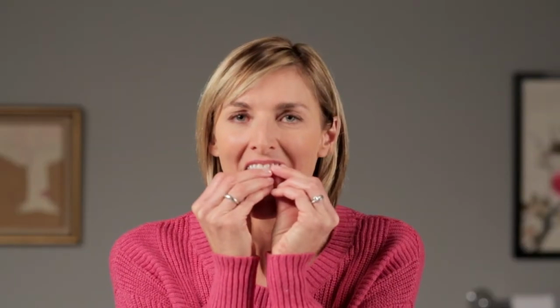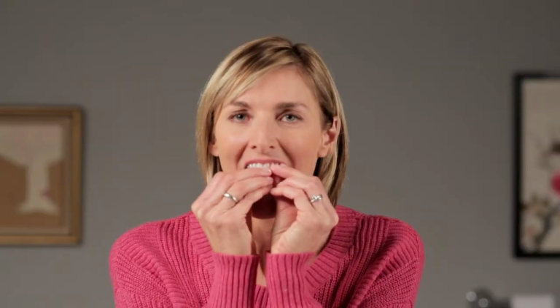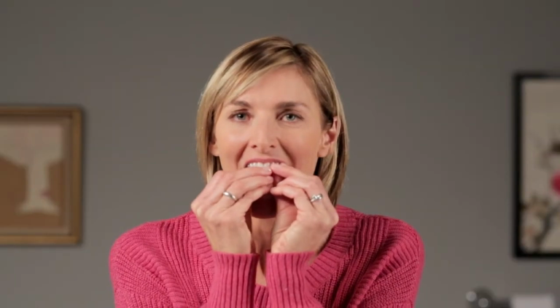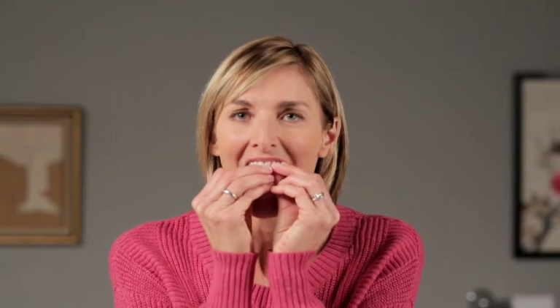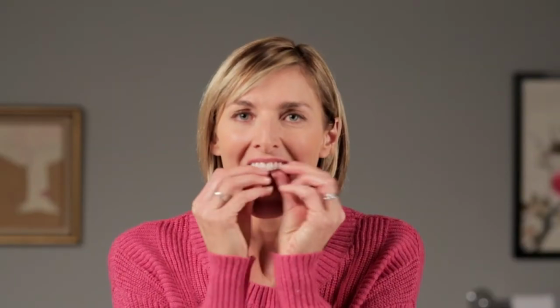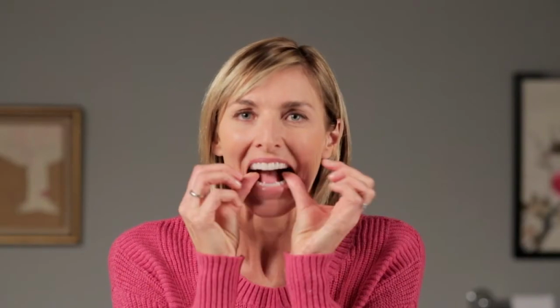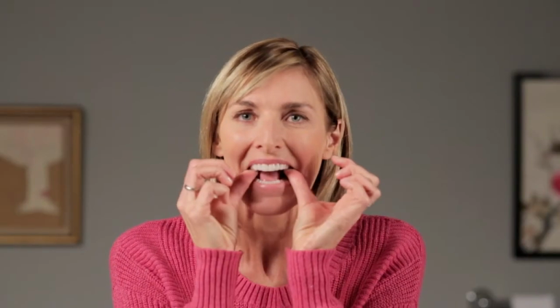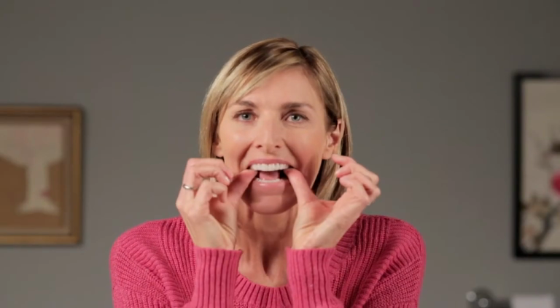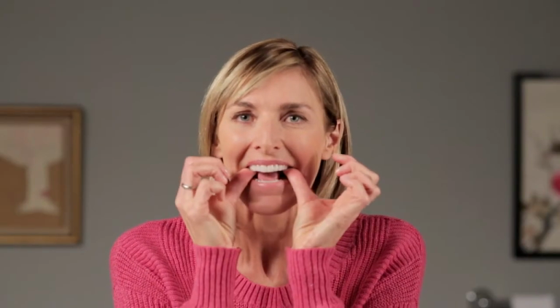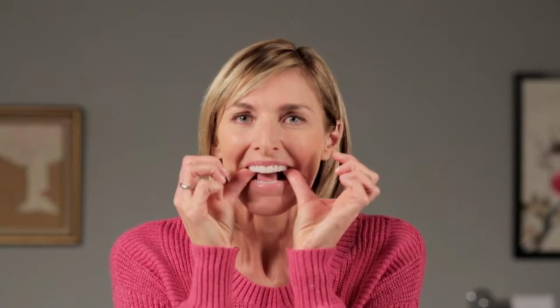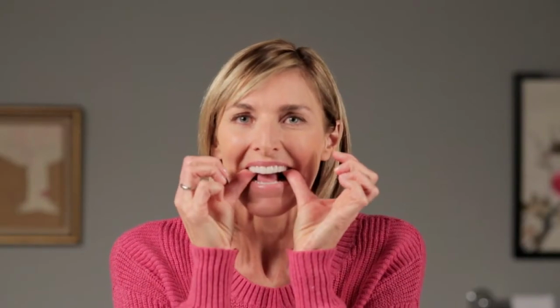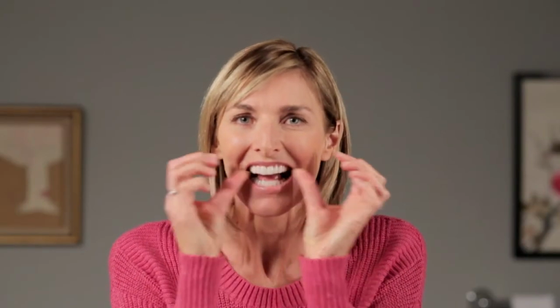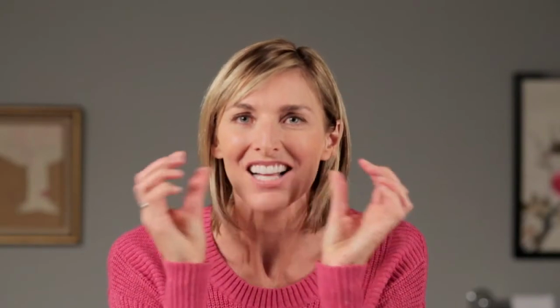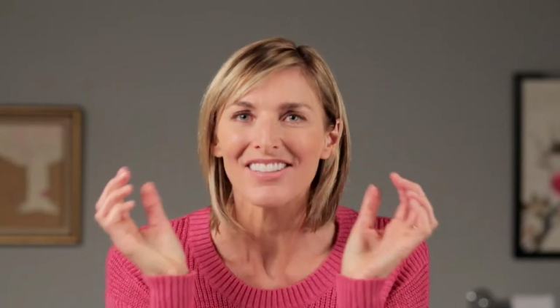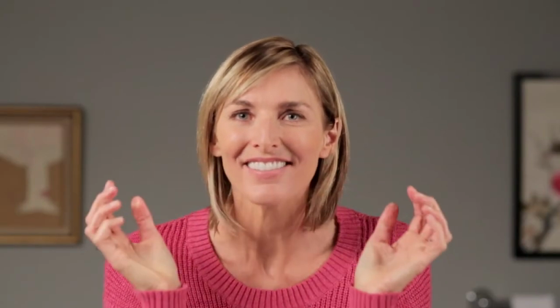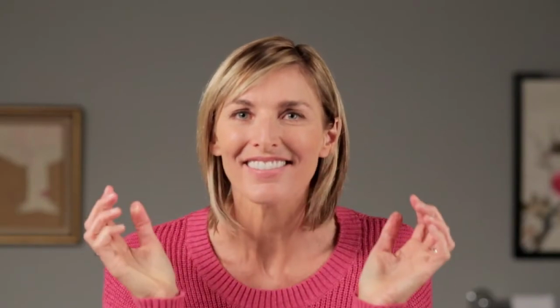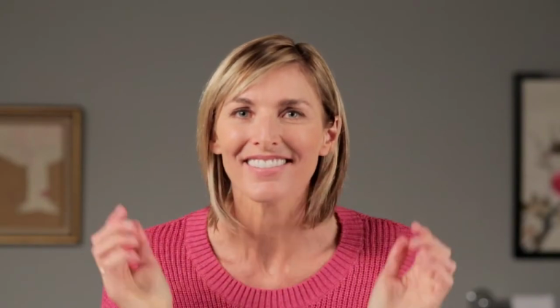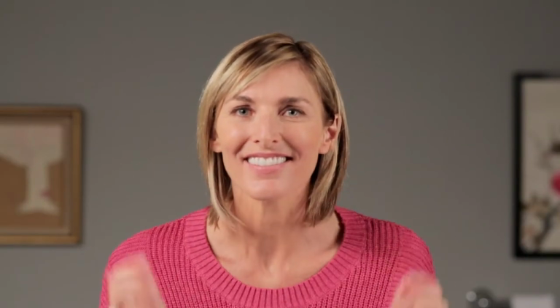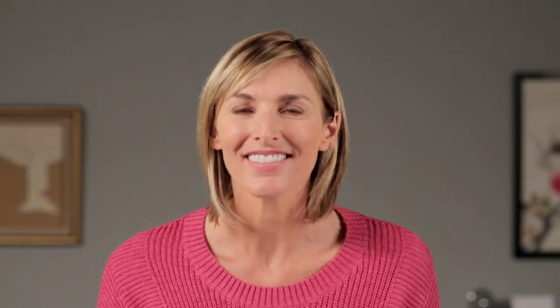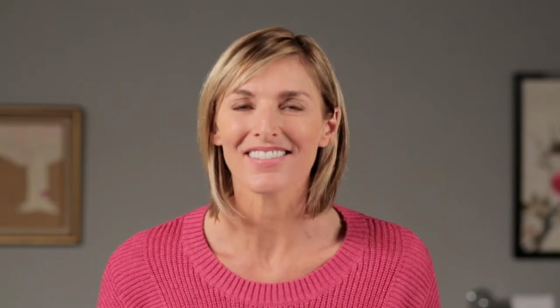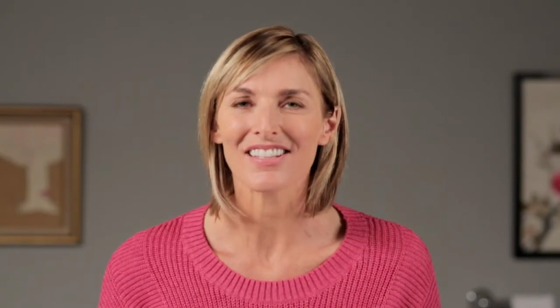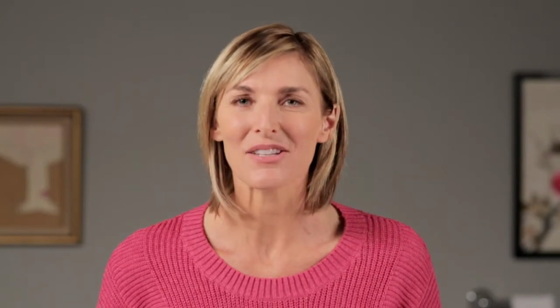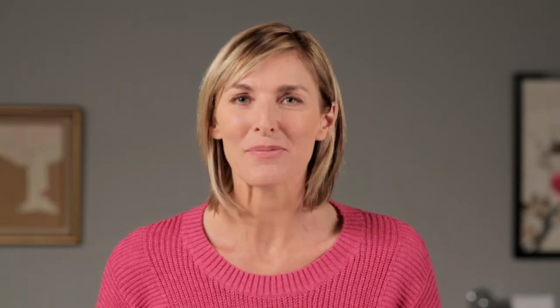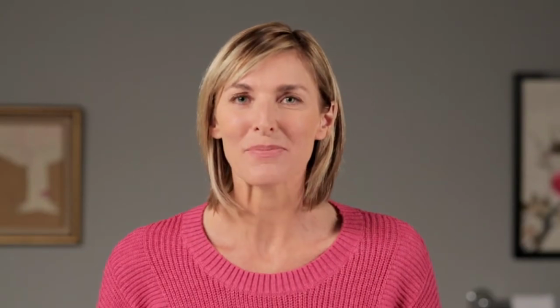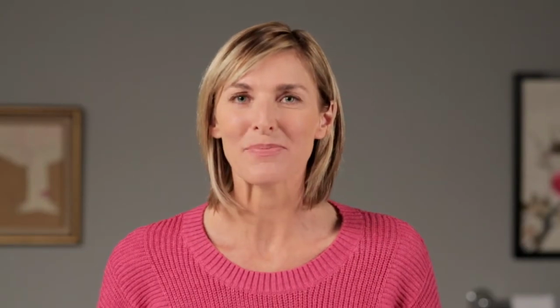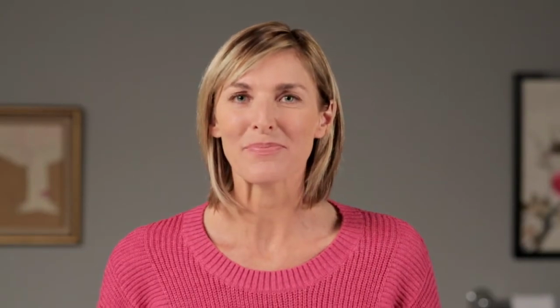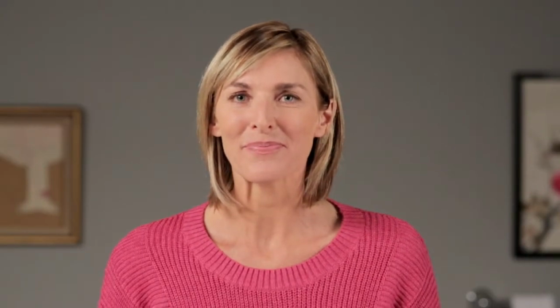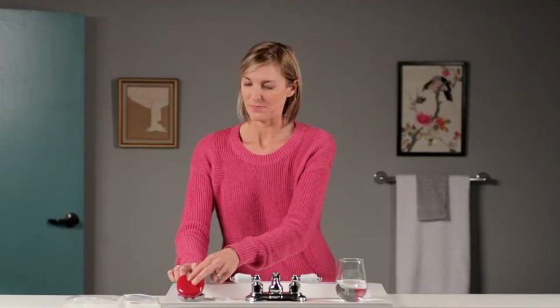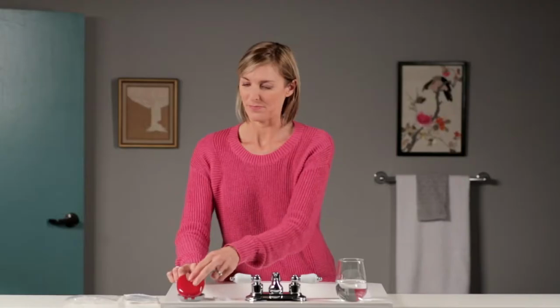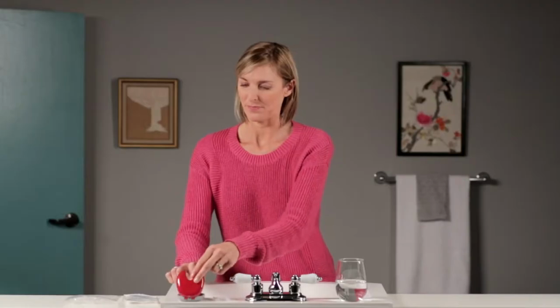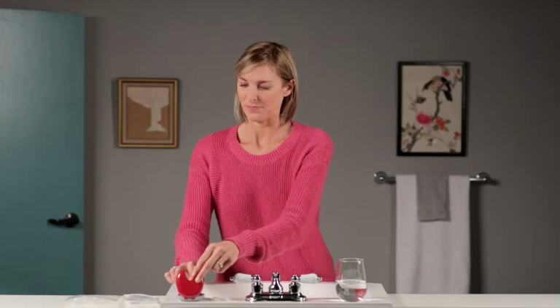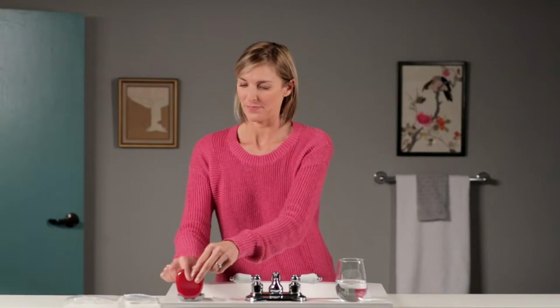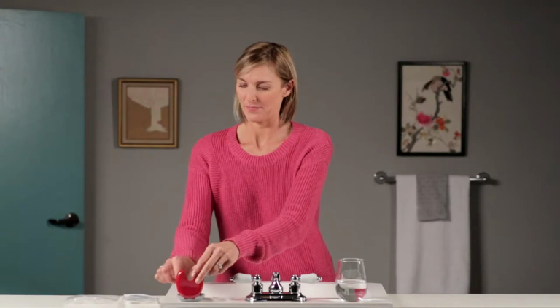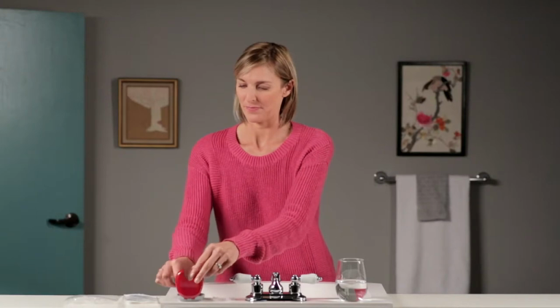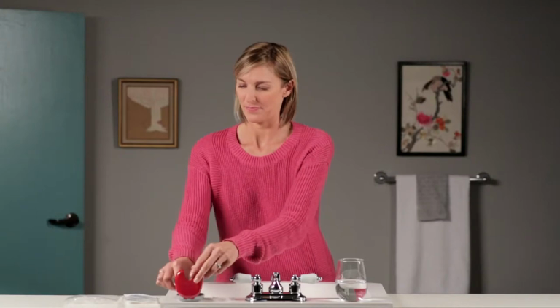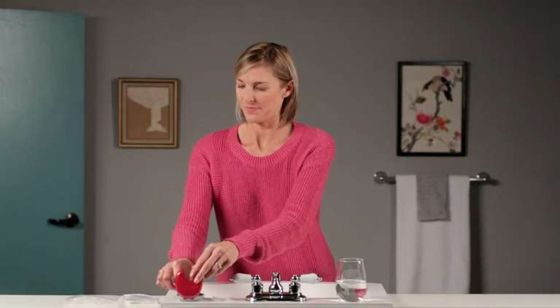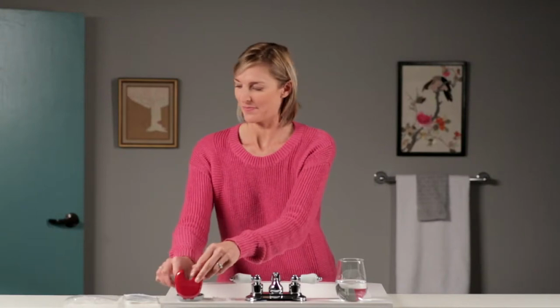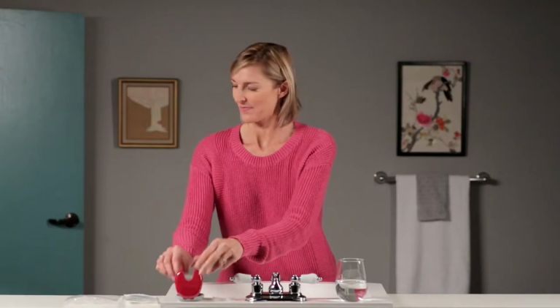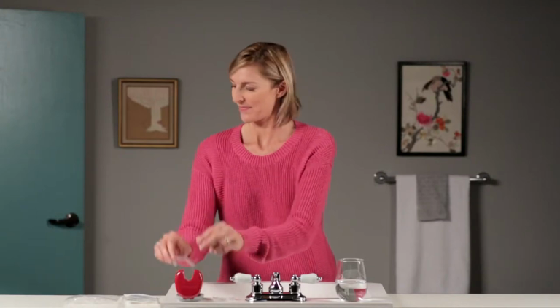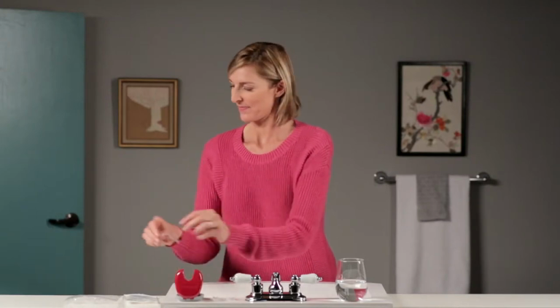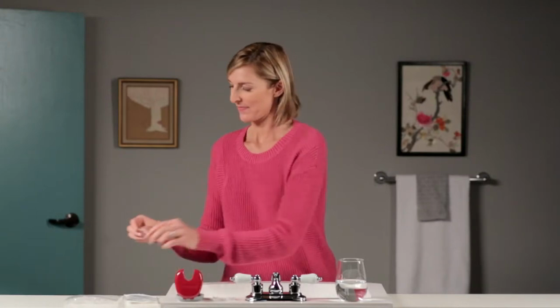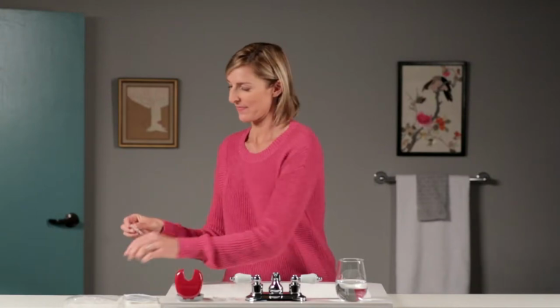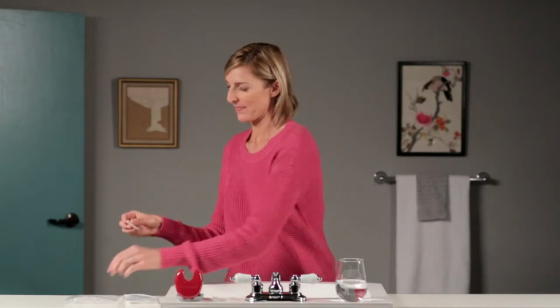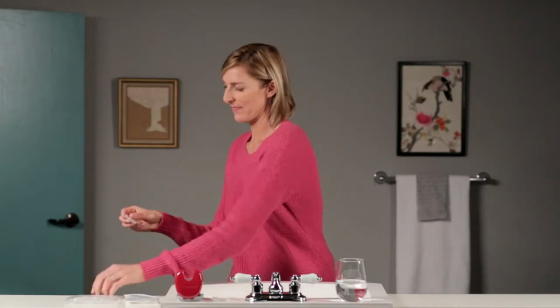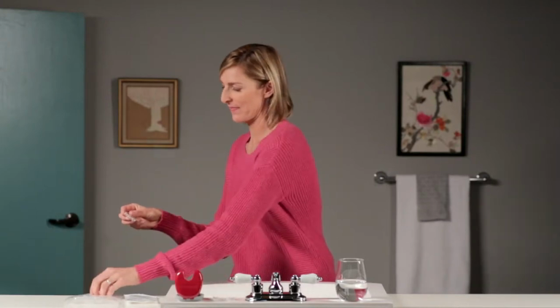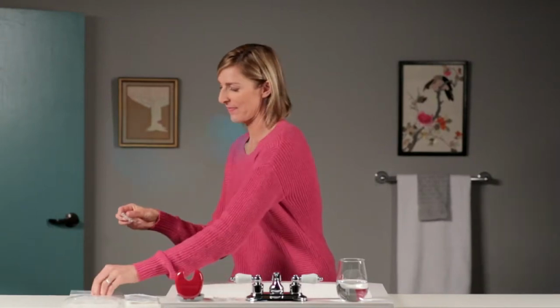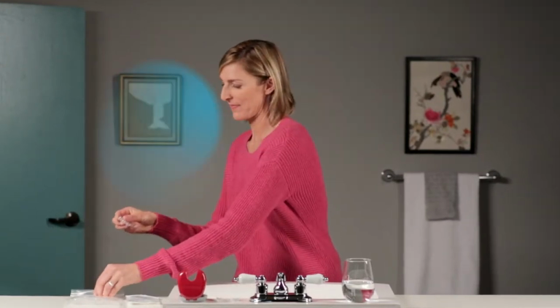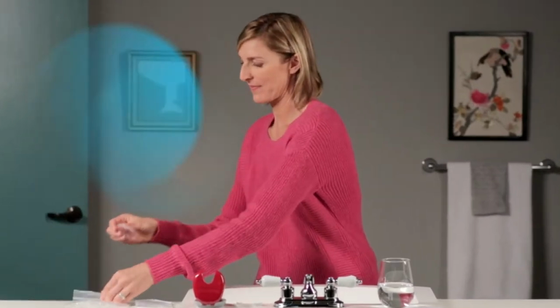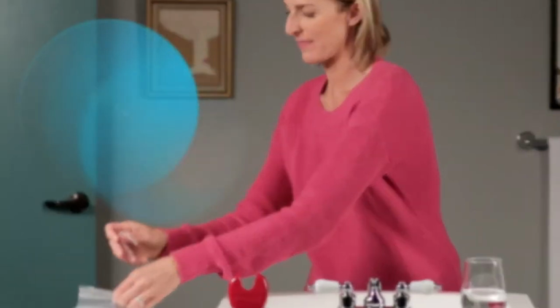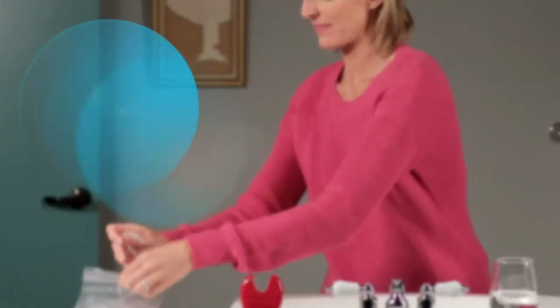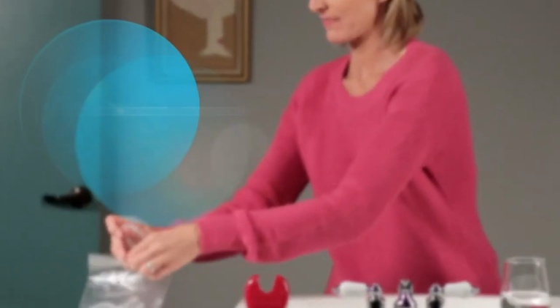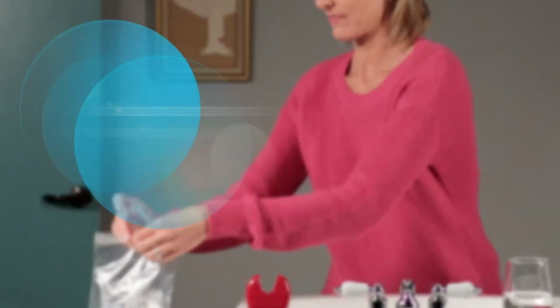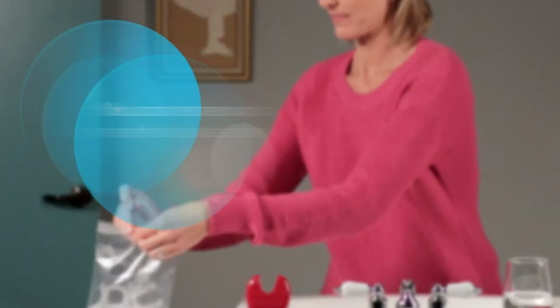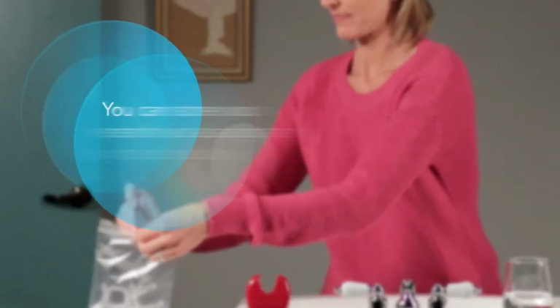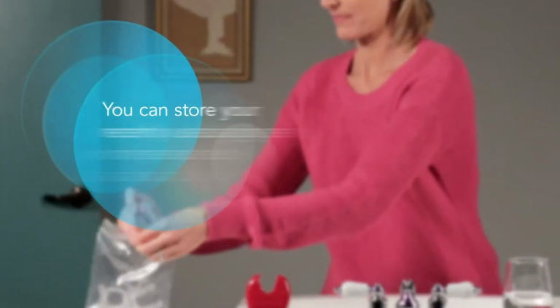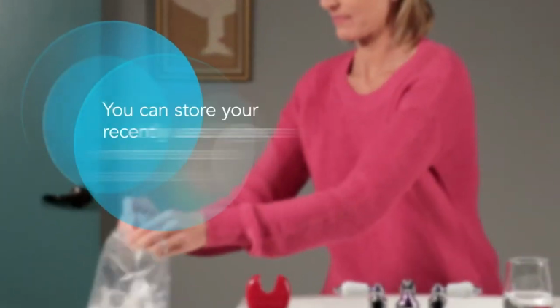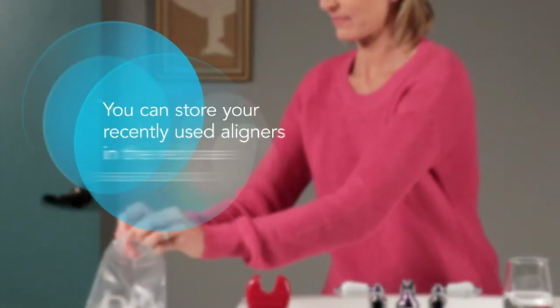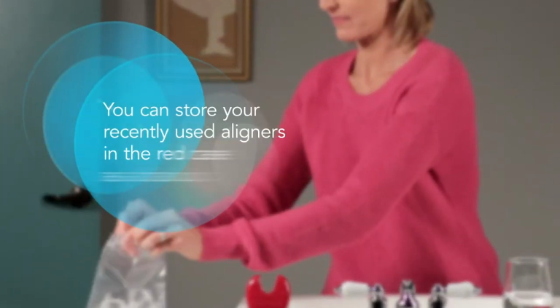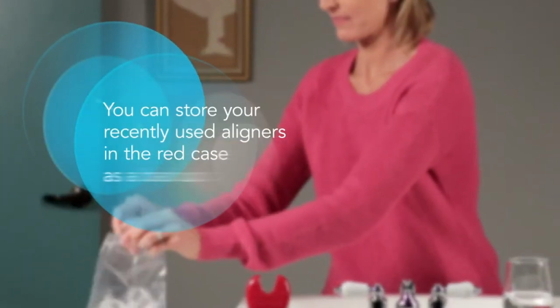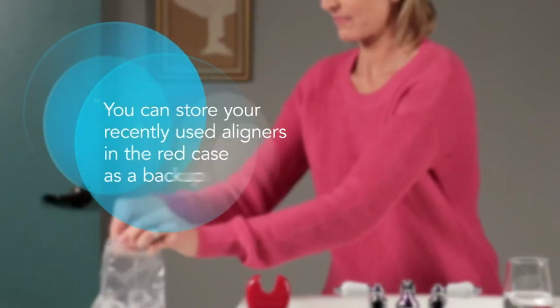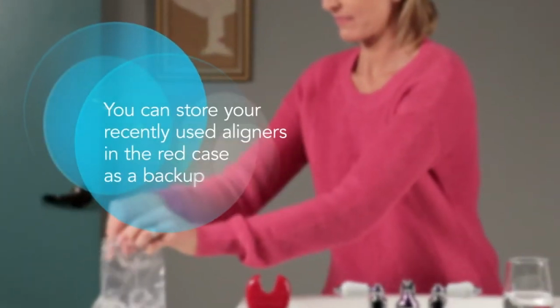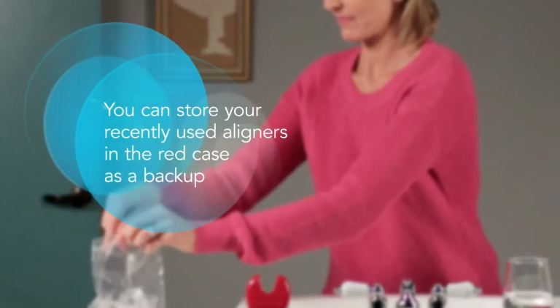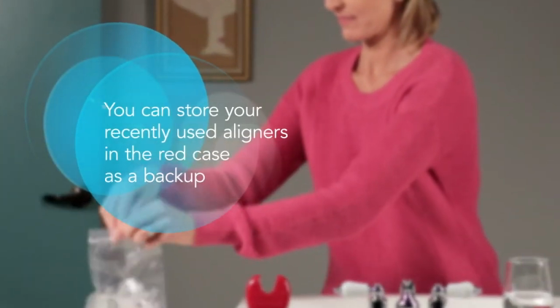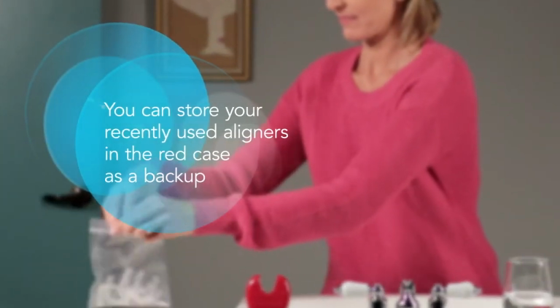If you feel discomfort, ask your doctor if you should take an over-the-counter pain reliever. New aligner discomfort generally subsides in a few days.